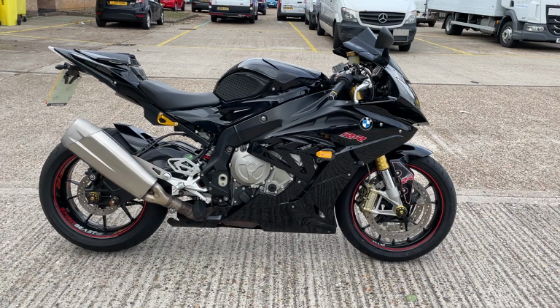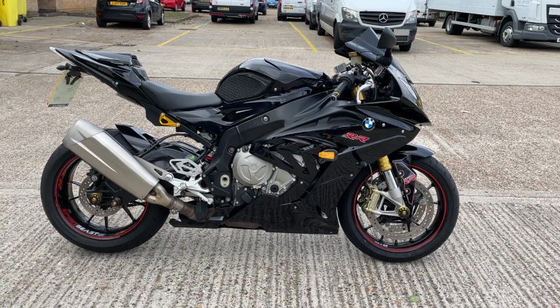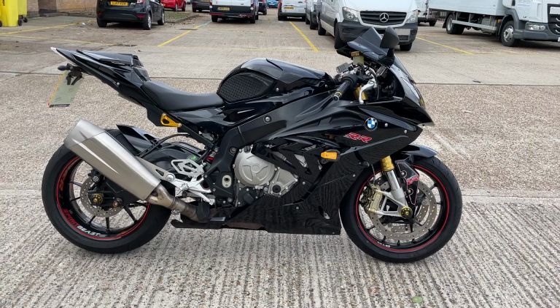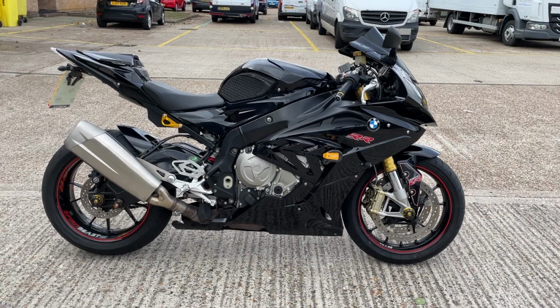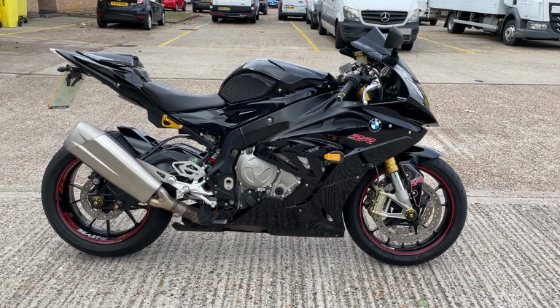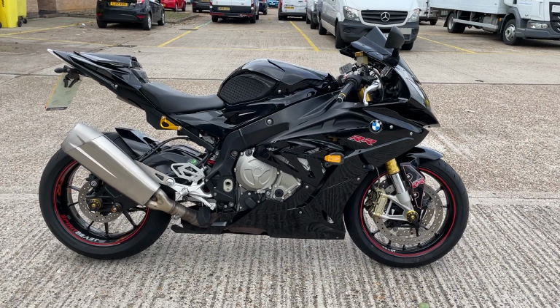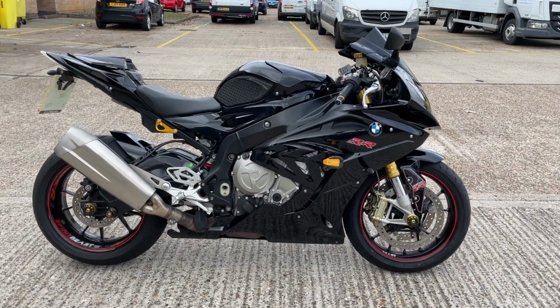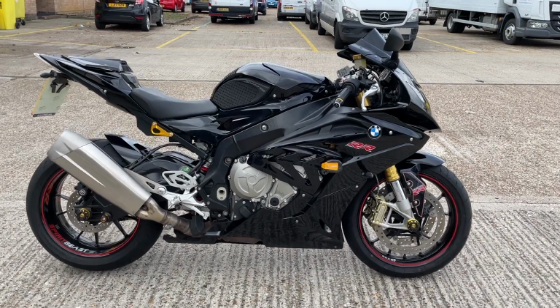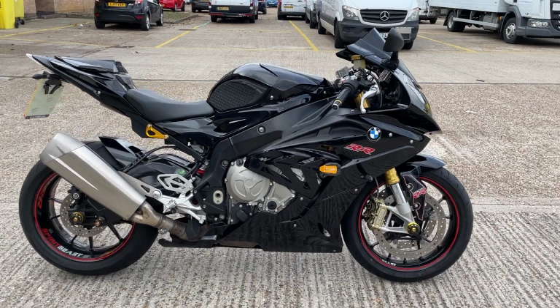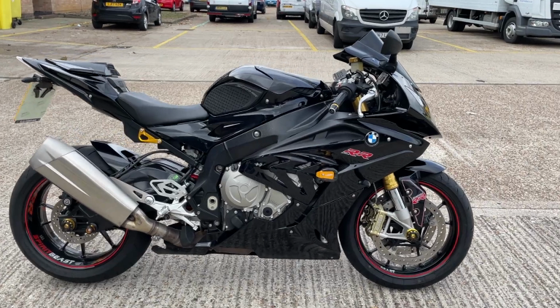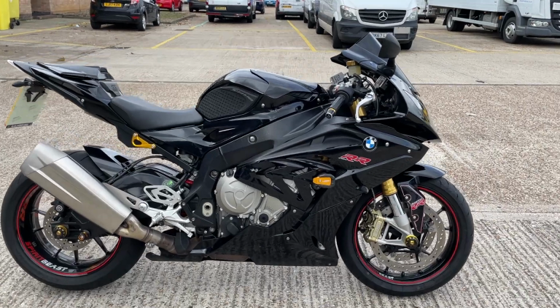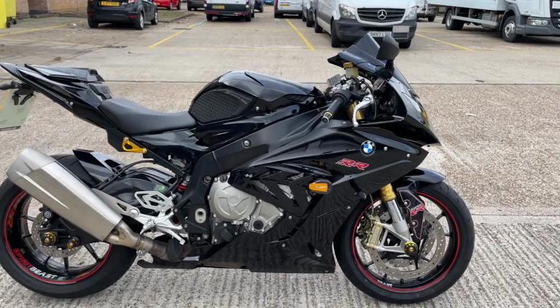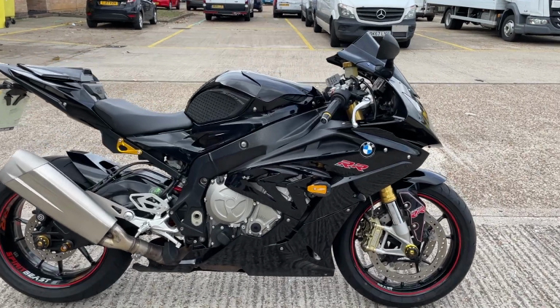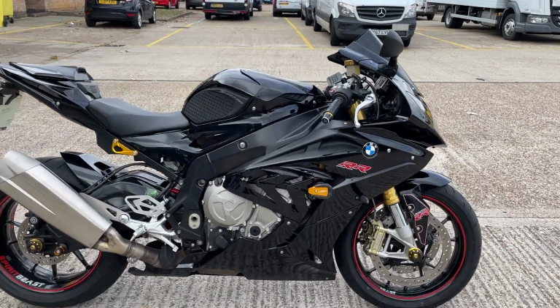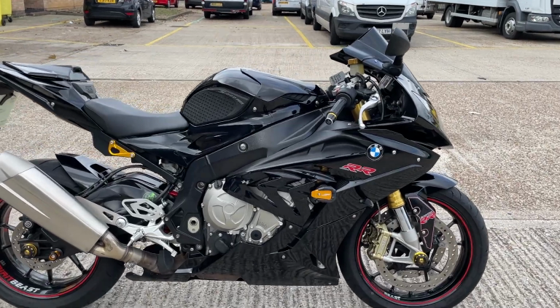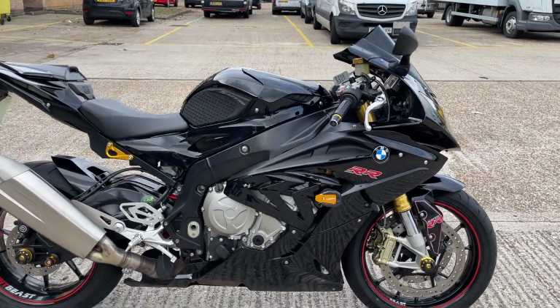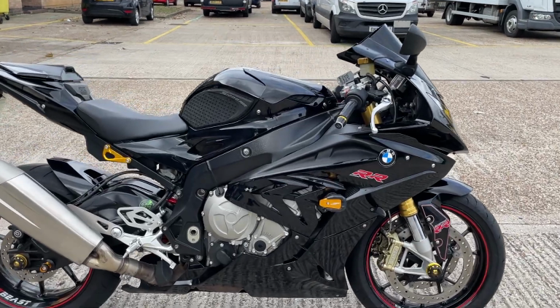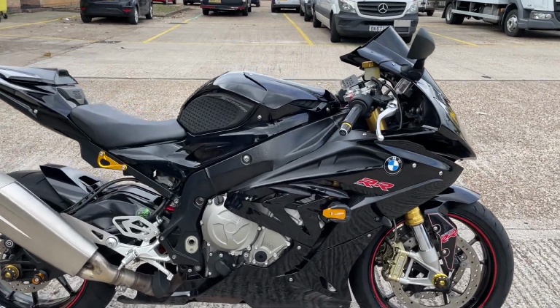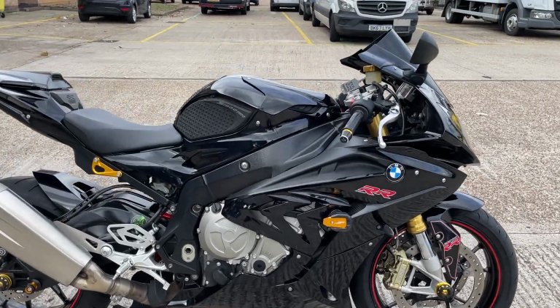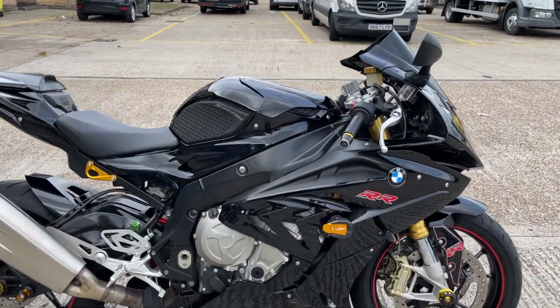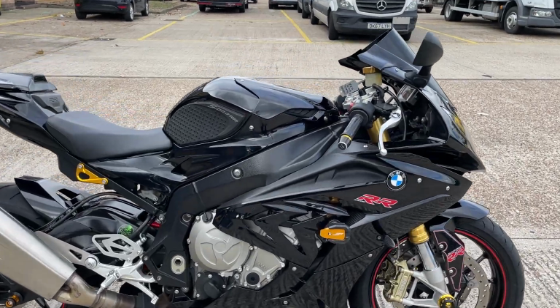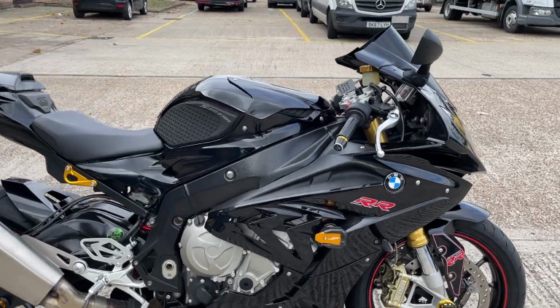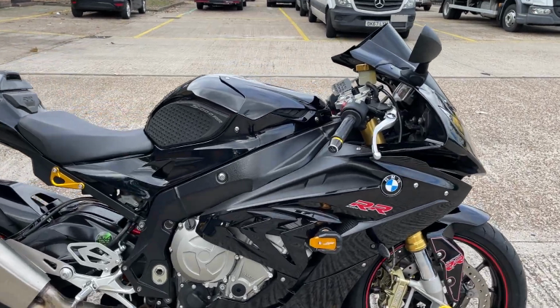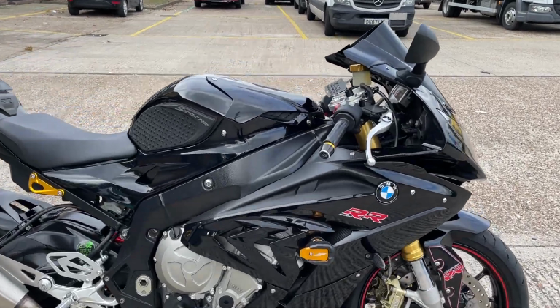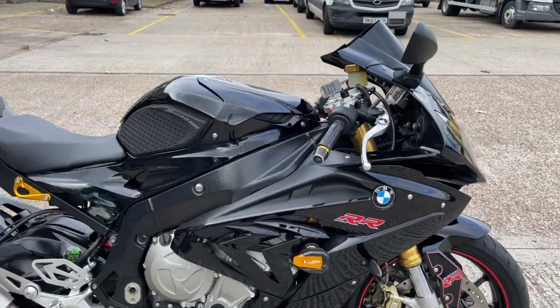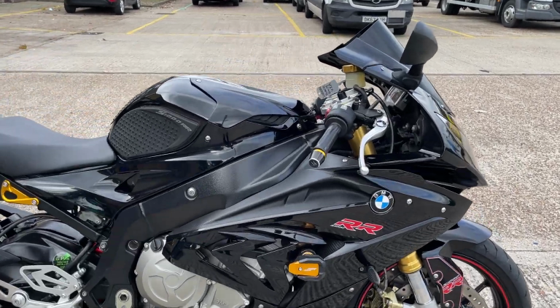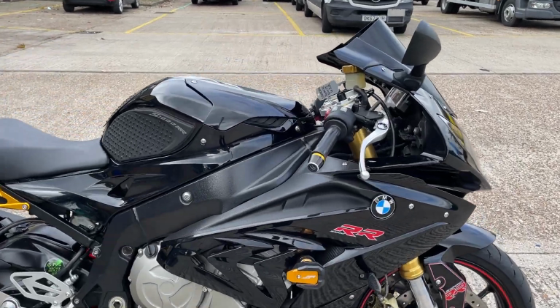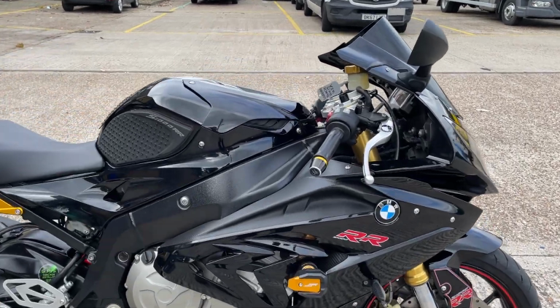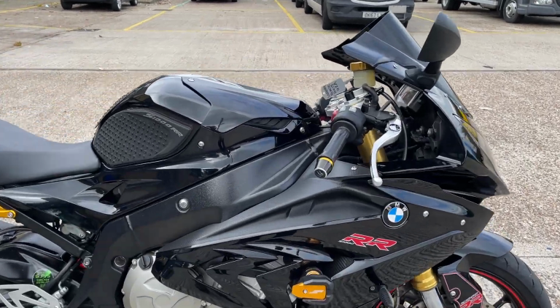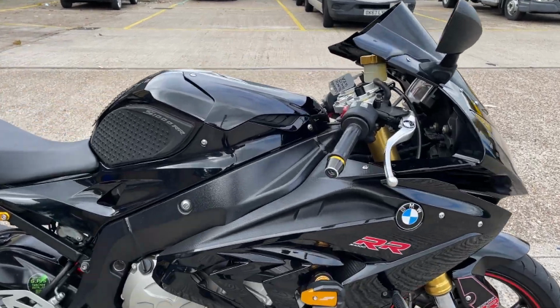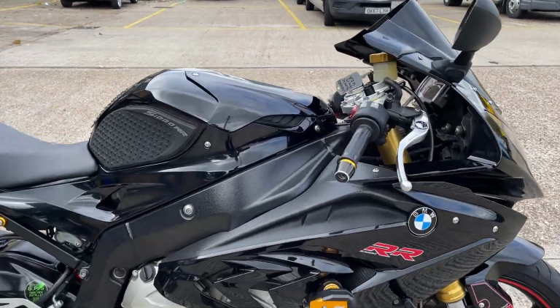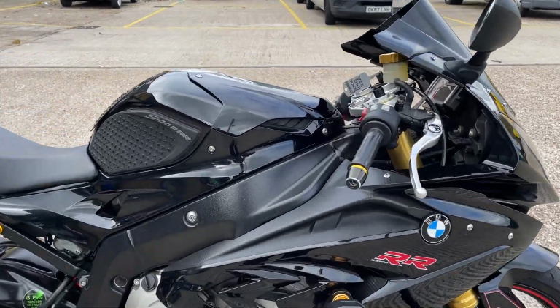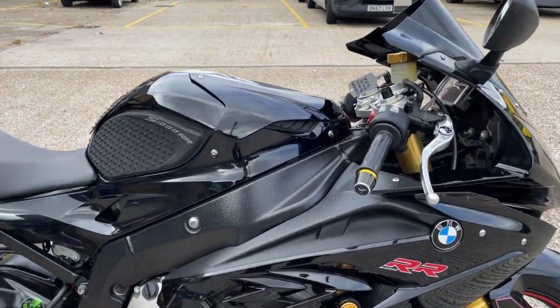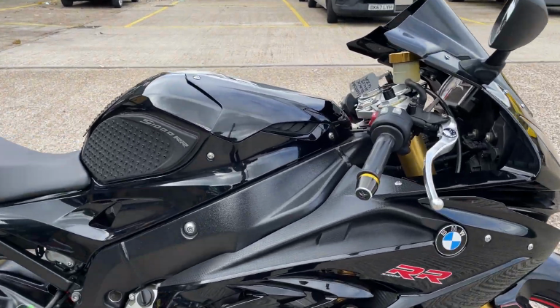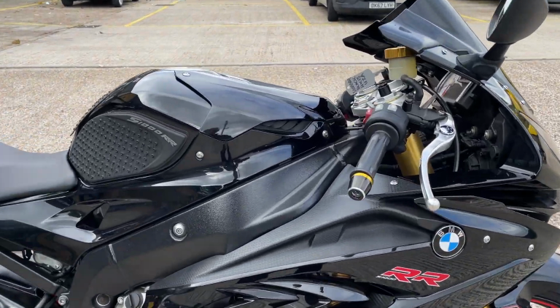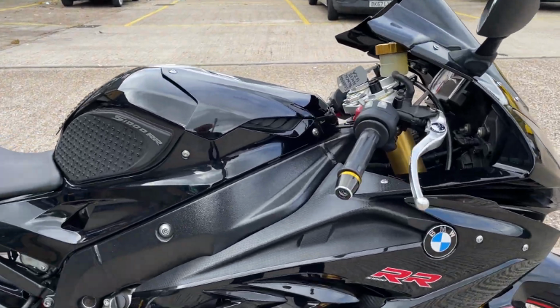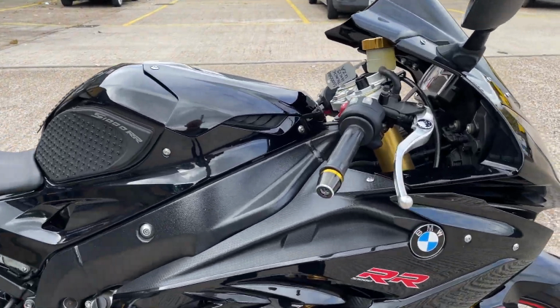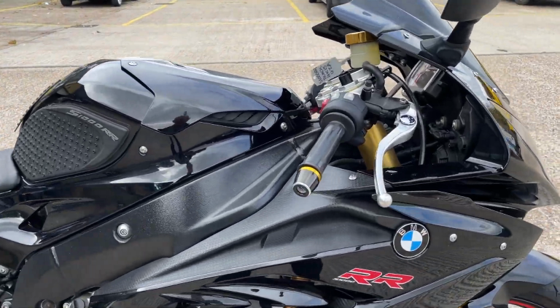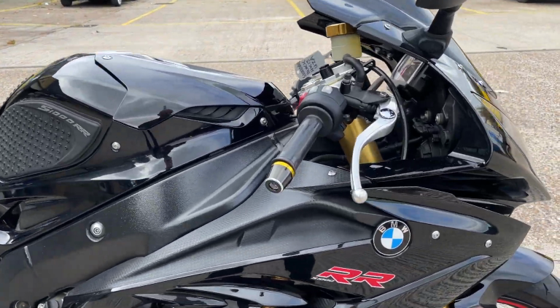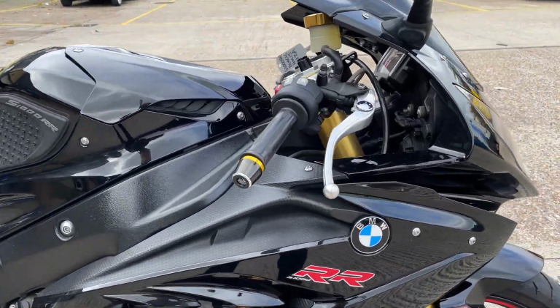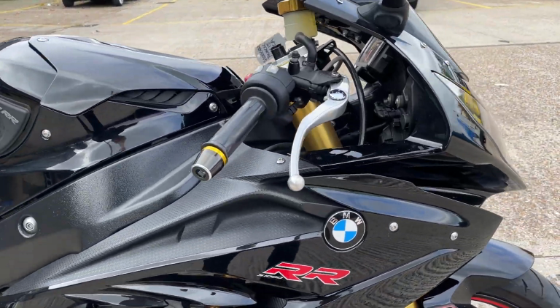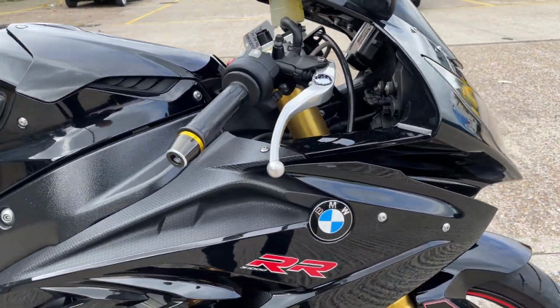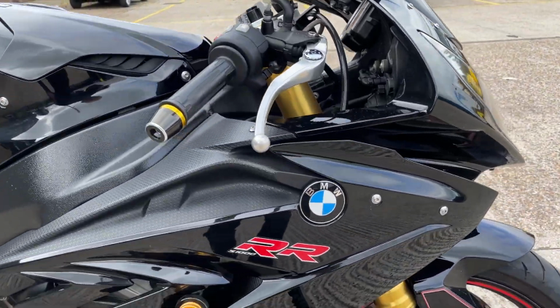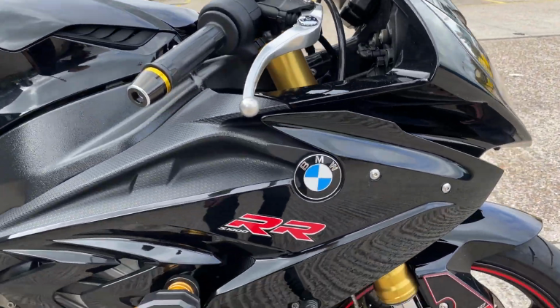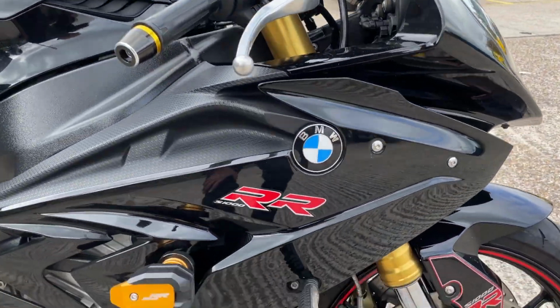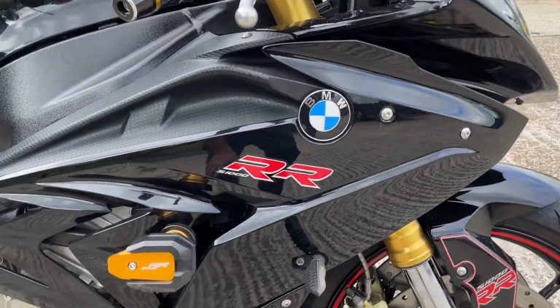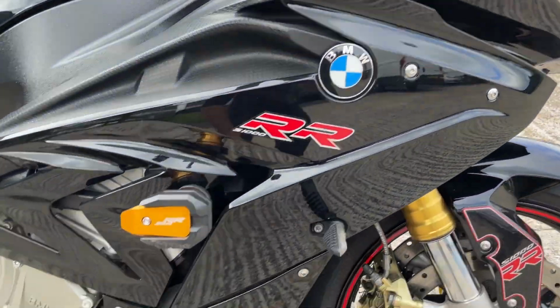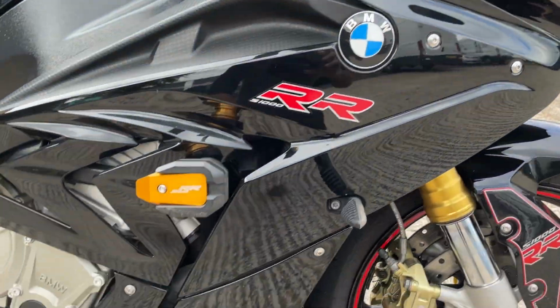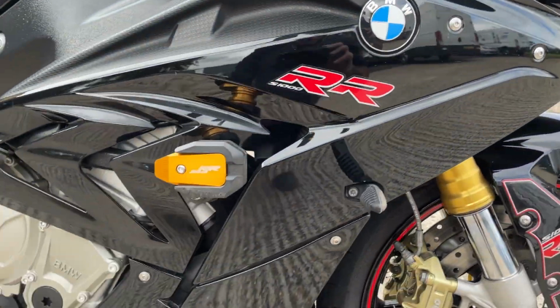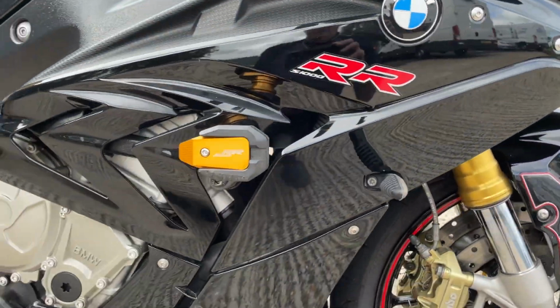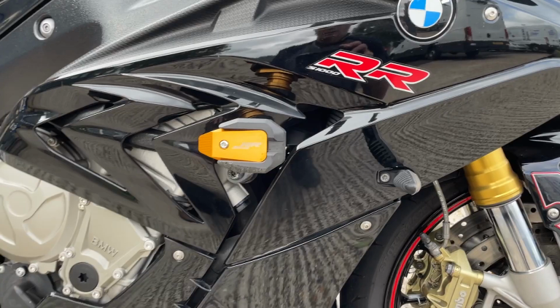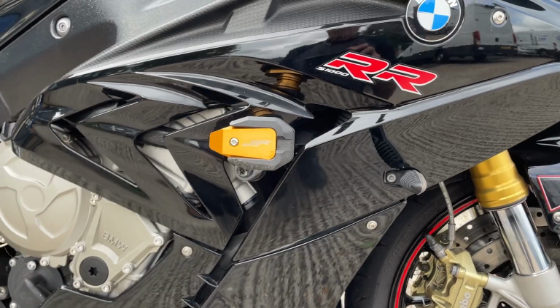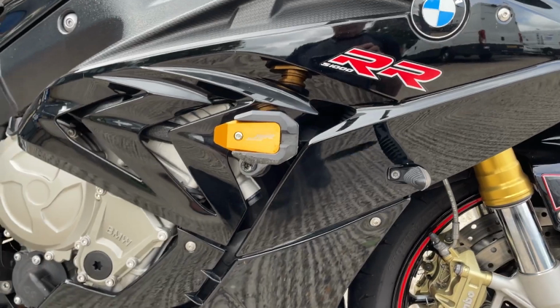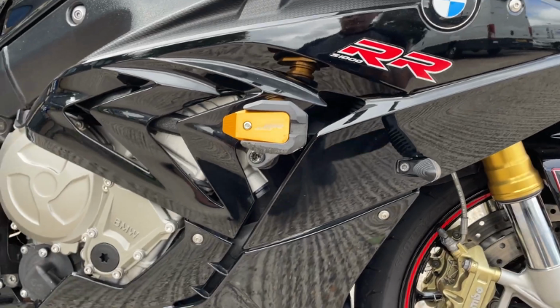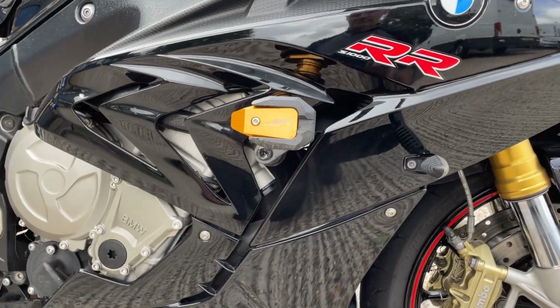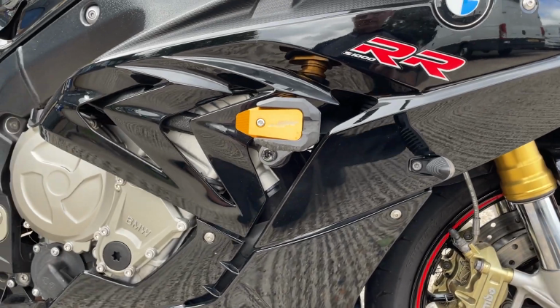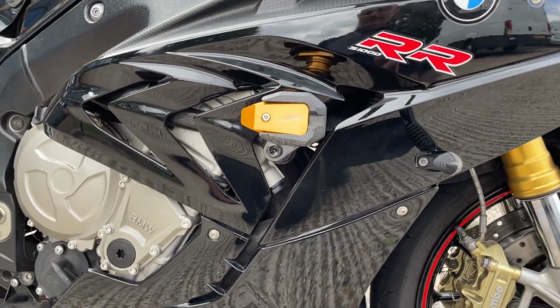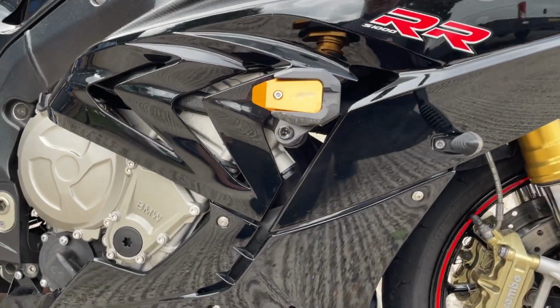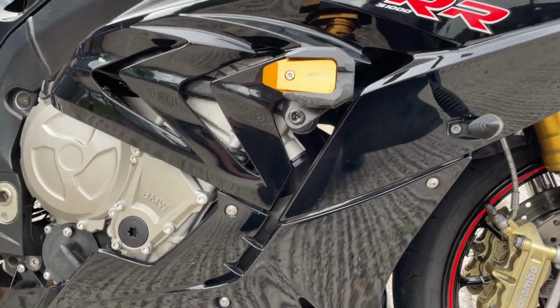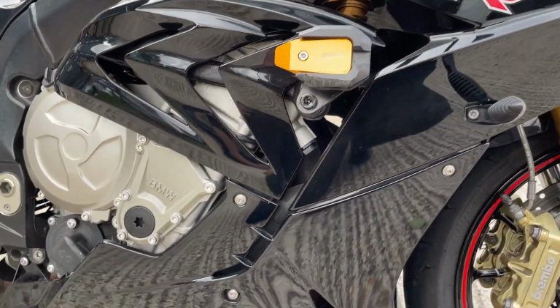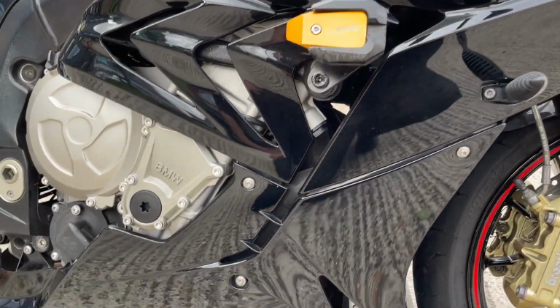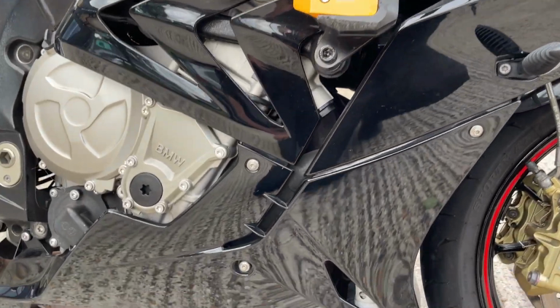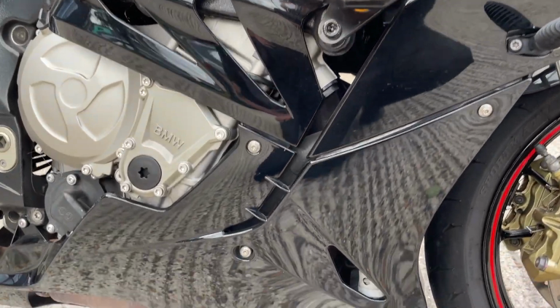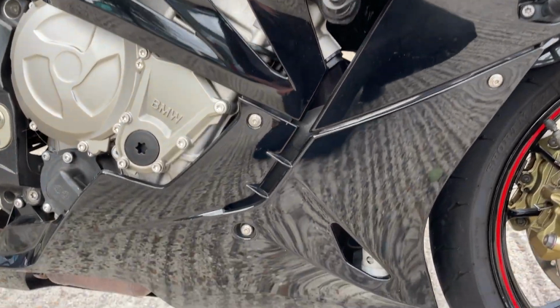Nice S1000 RR Sport, top spec bike, just come in. Loads of nice little extras on it.